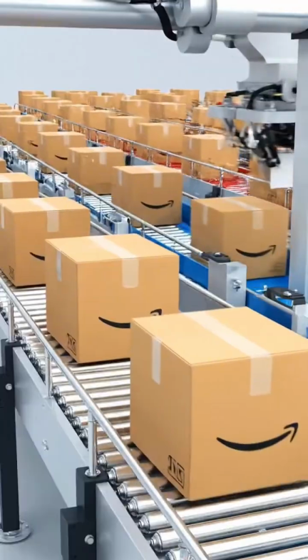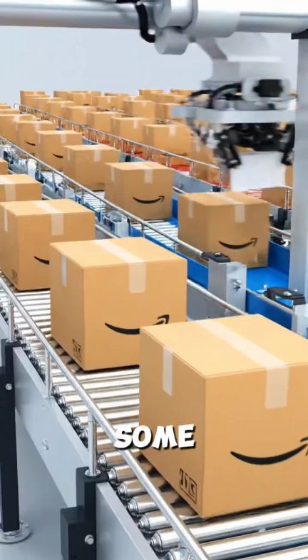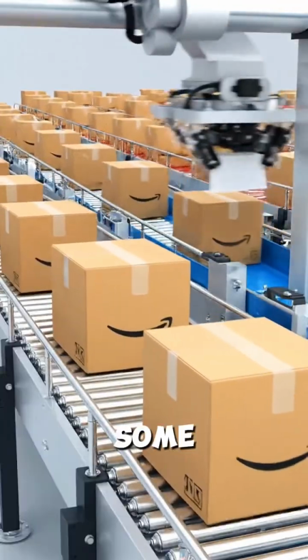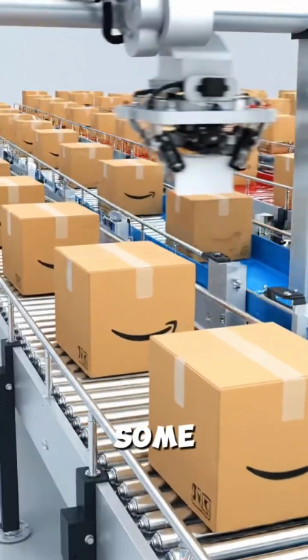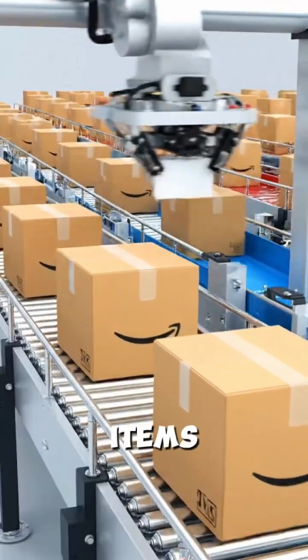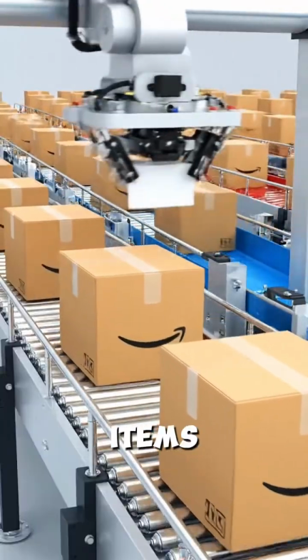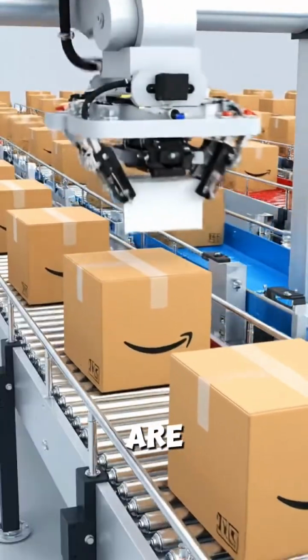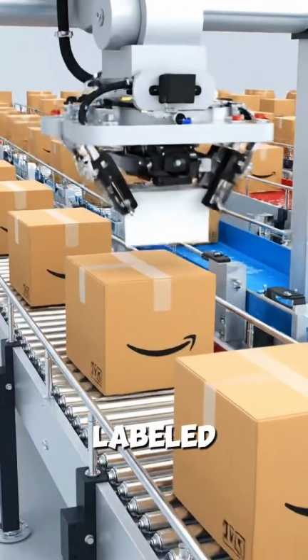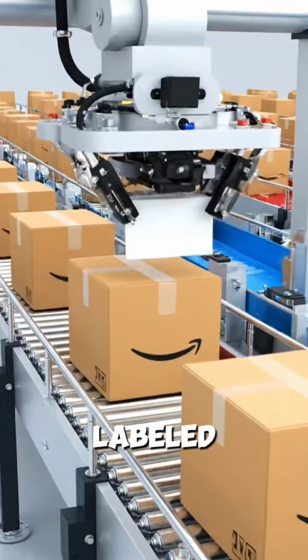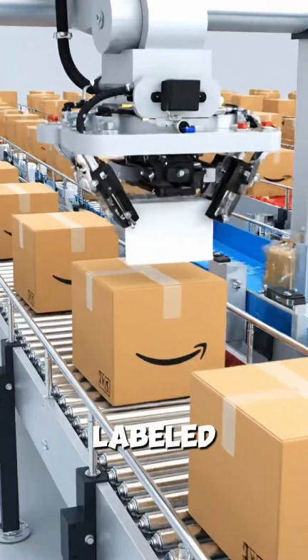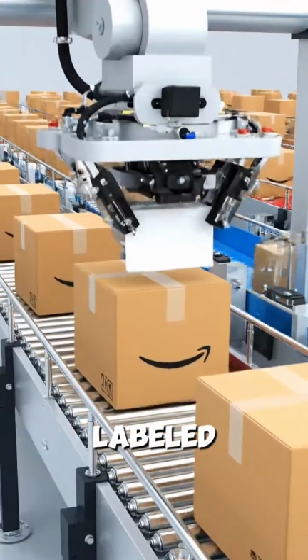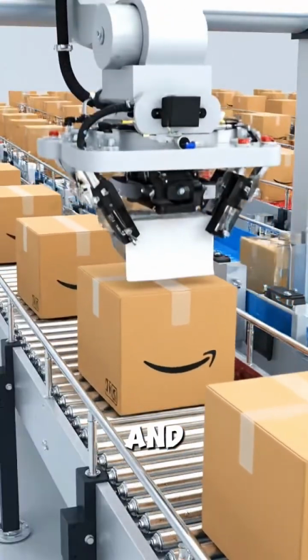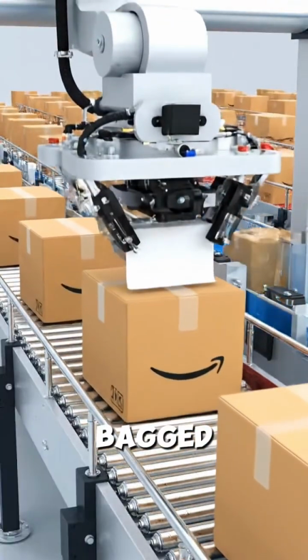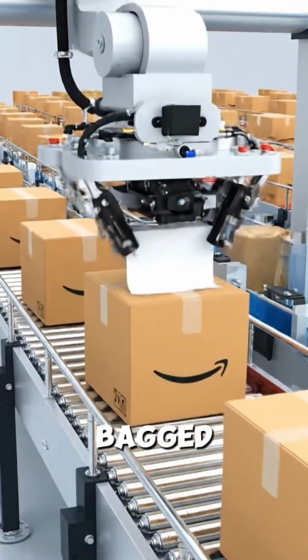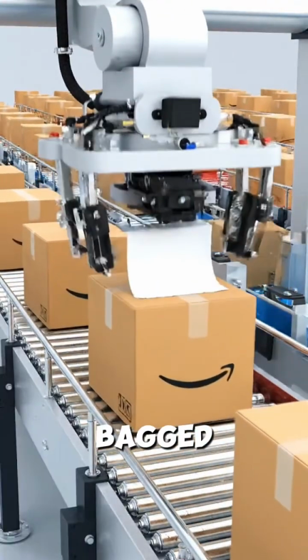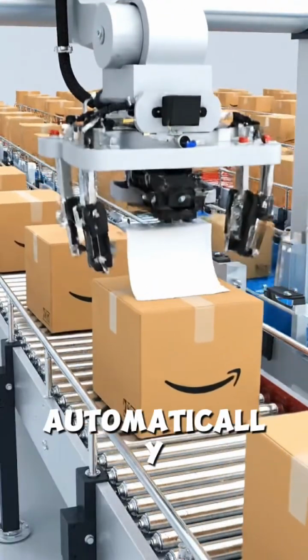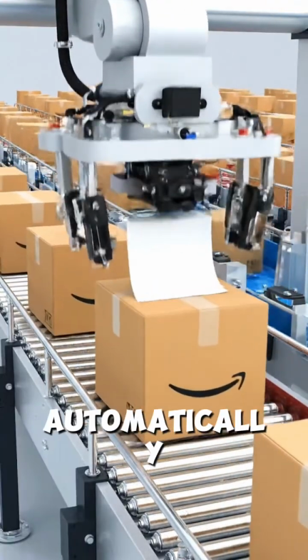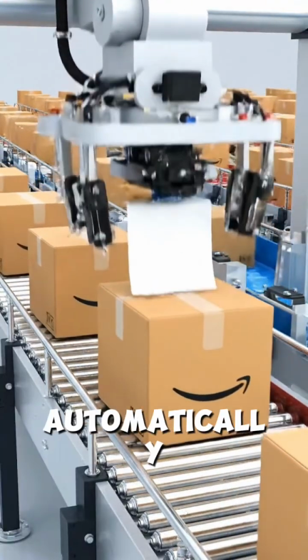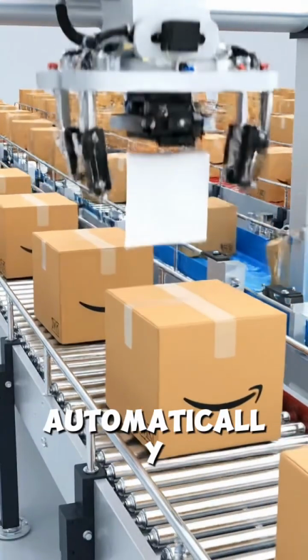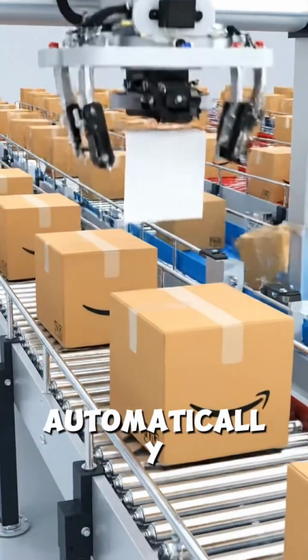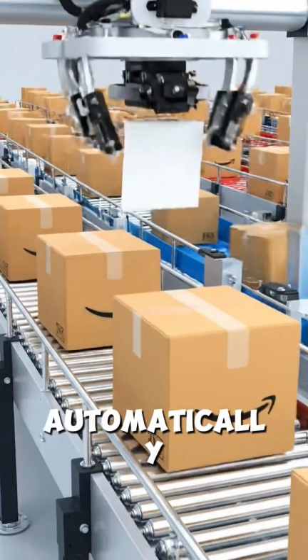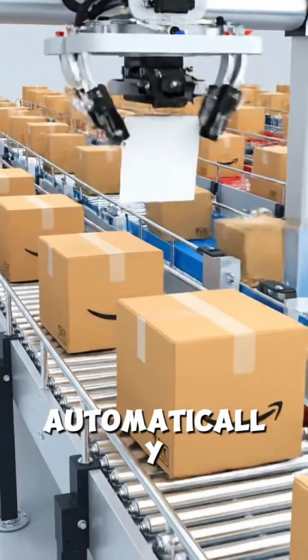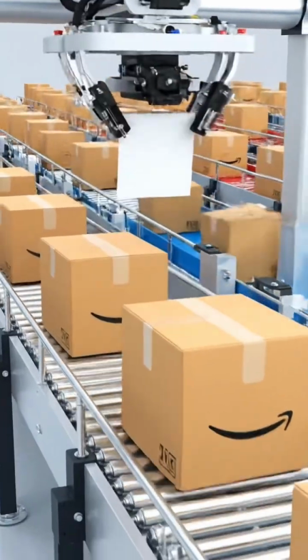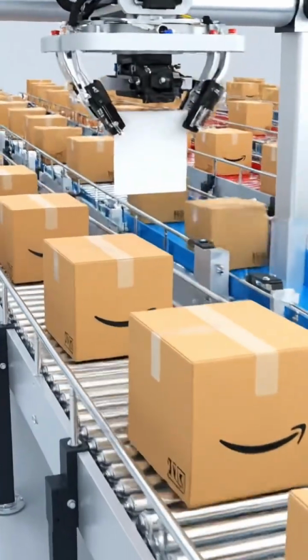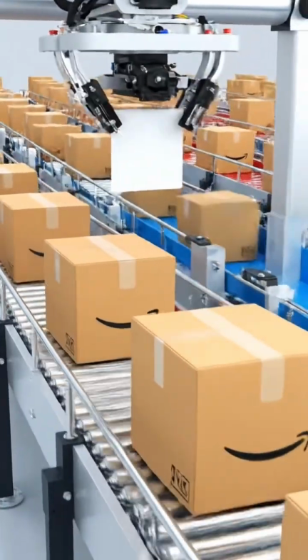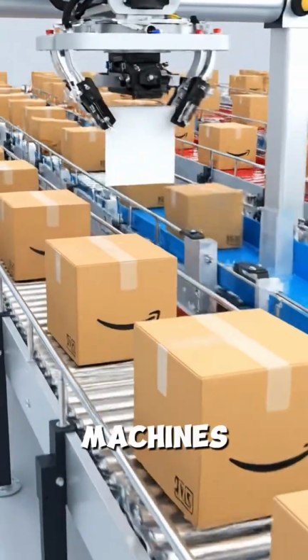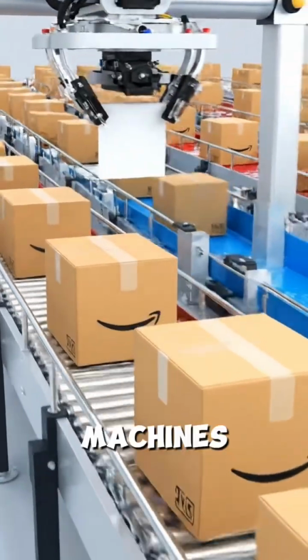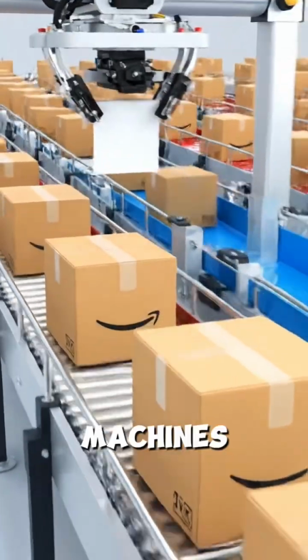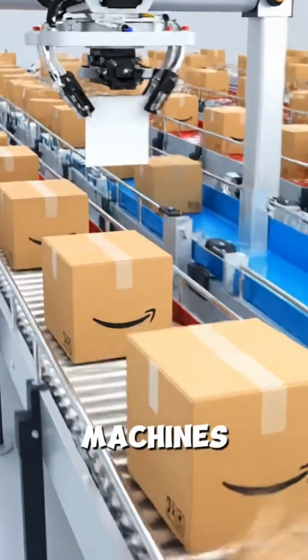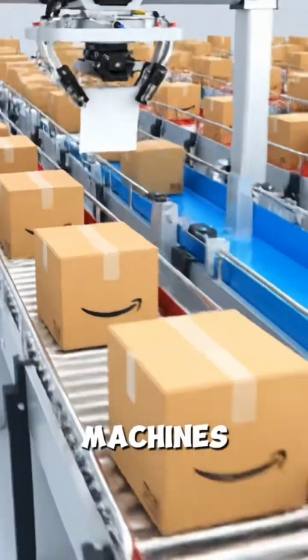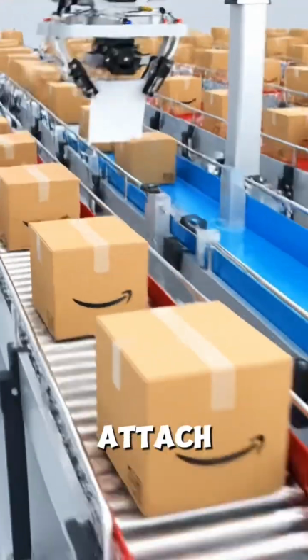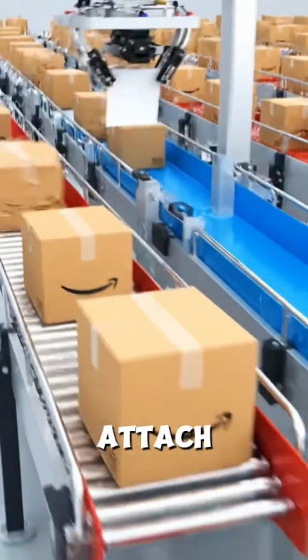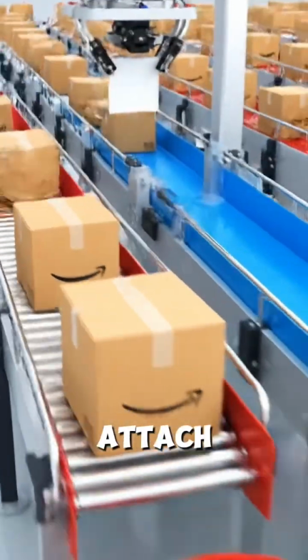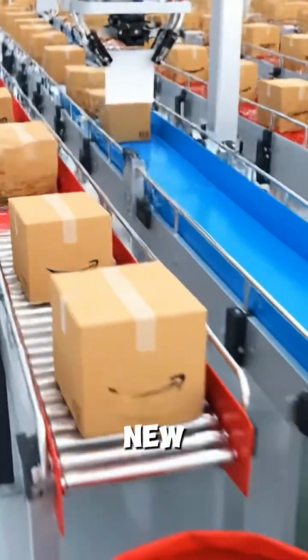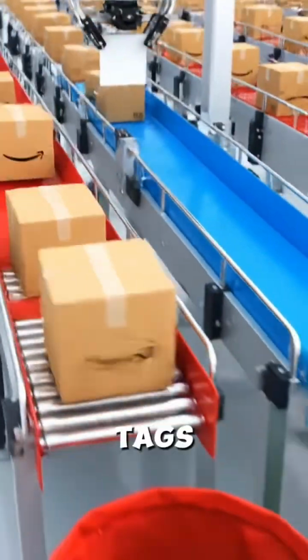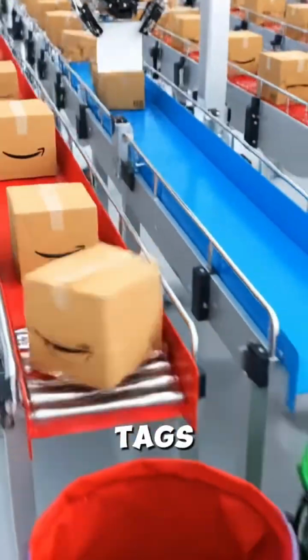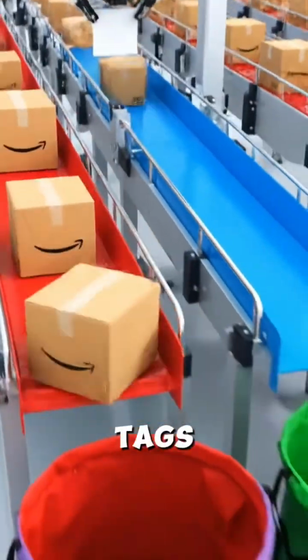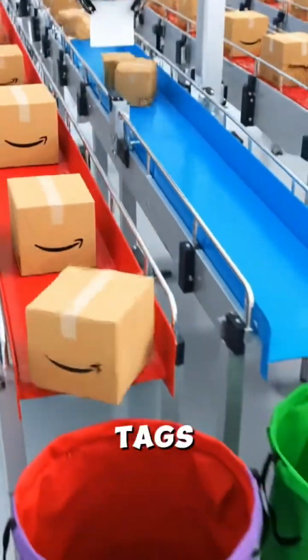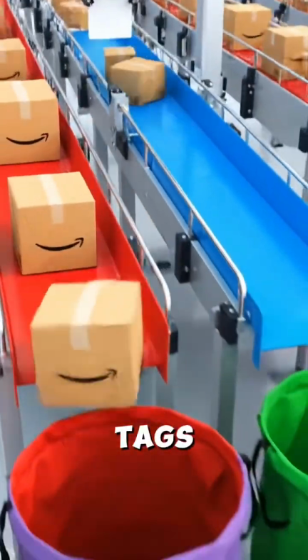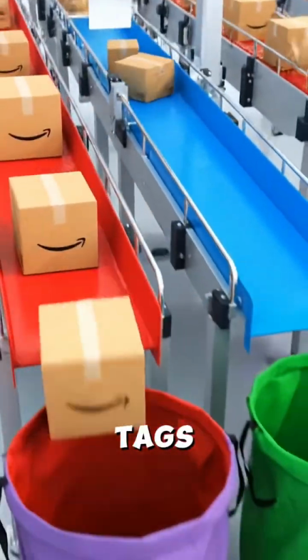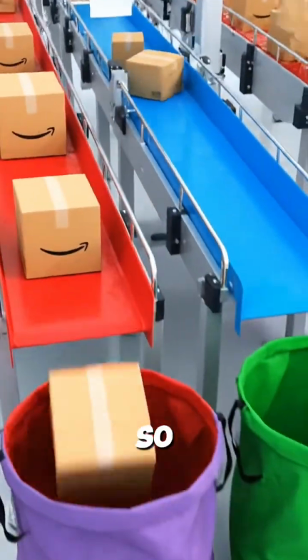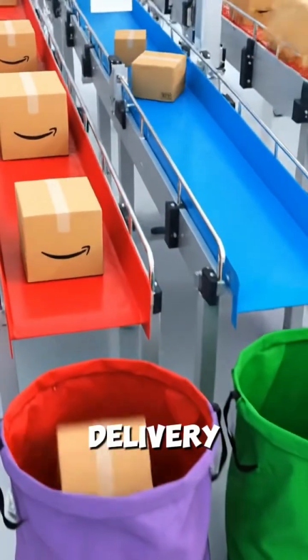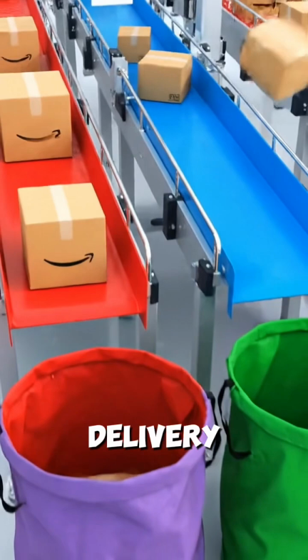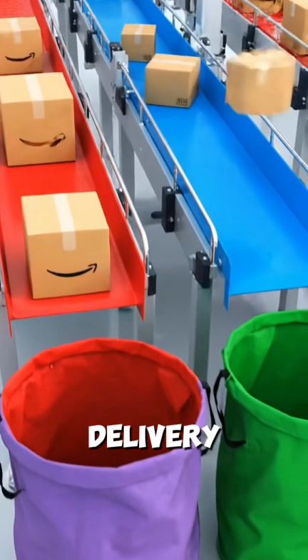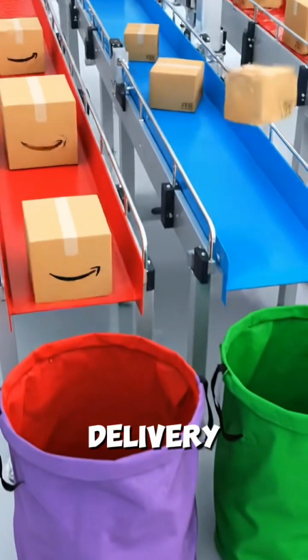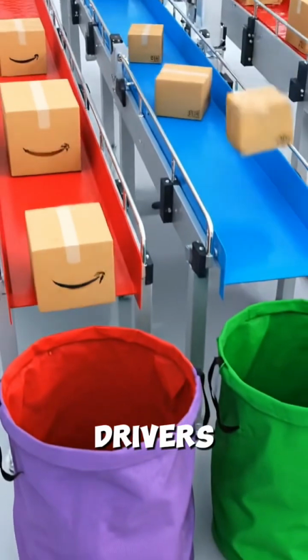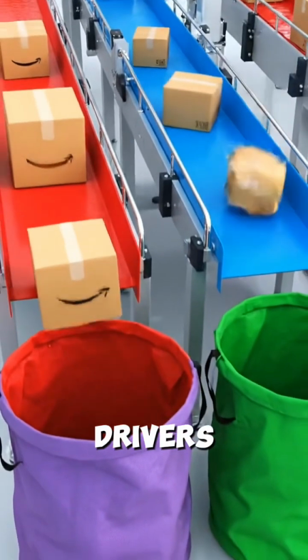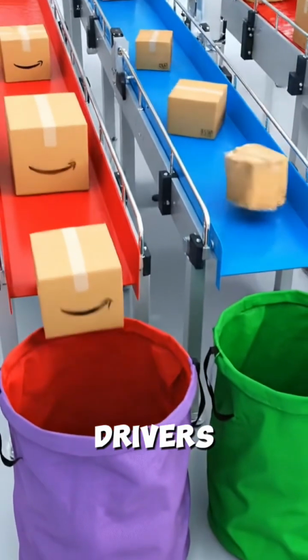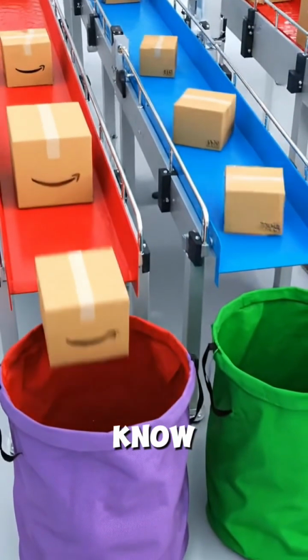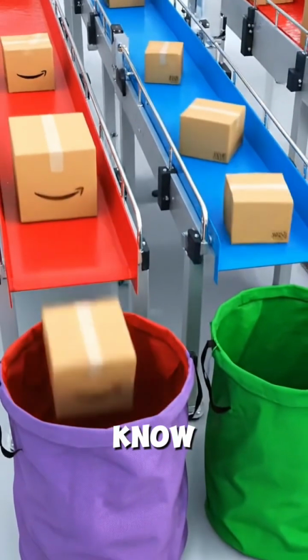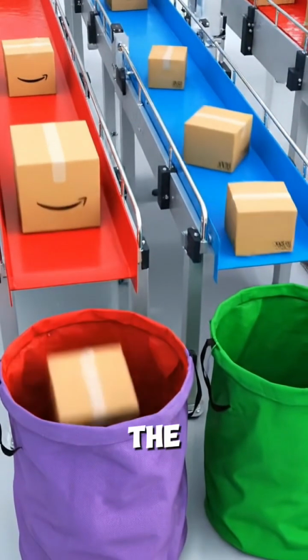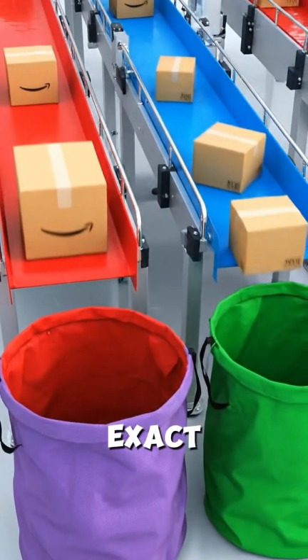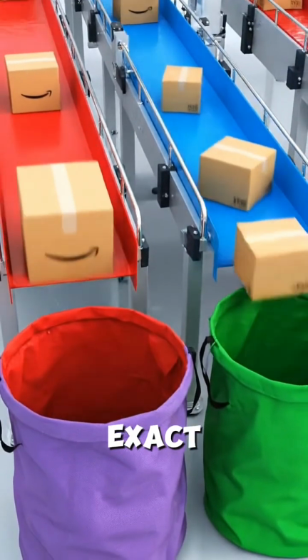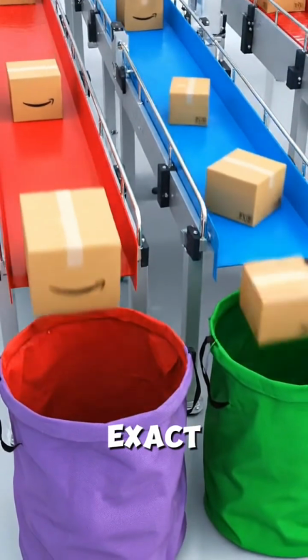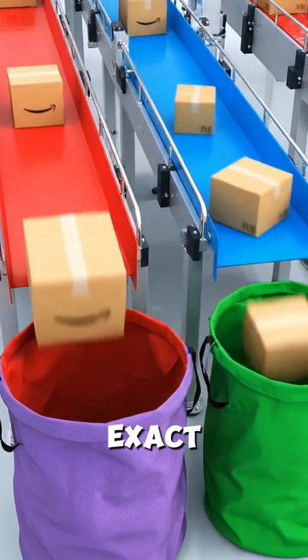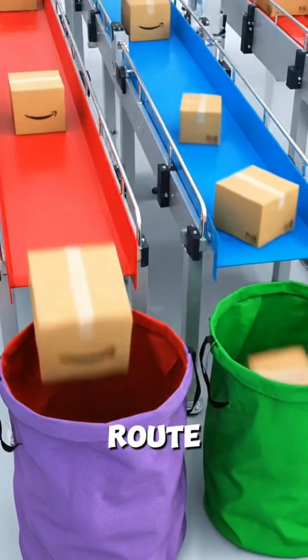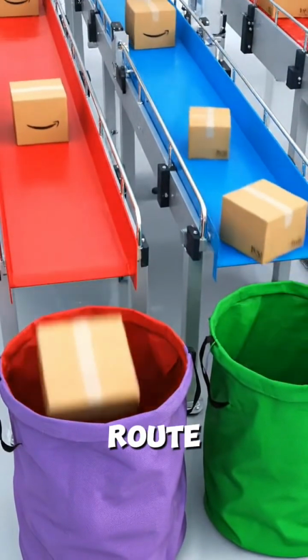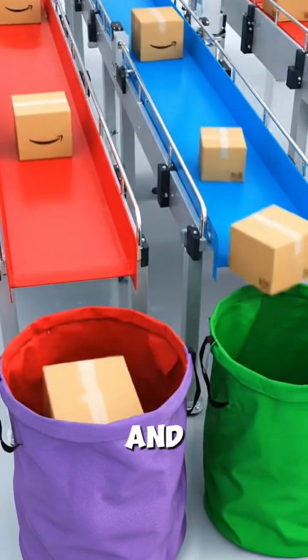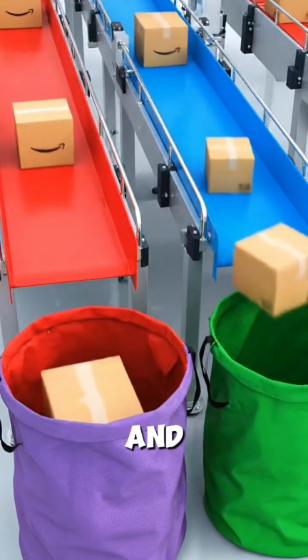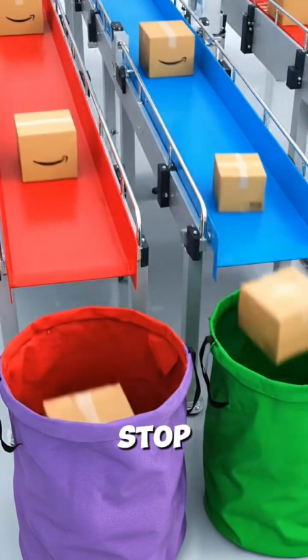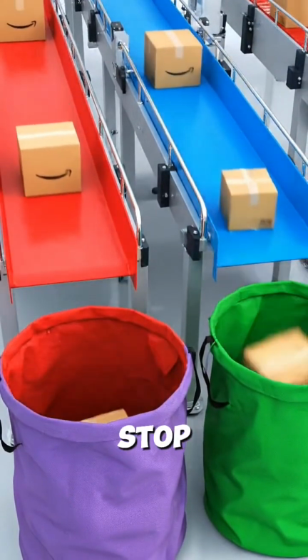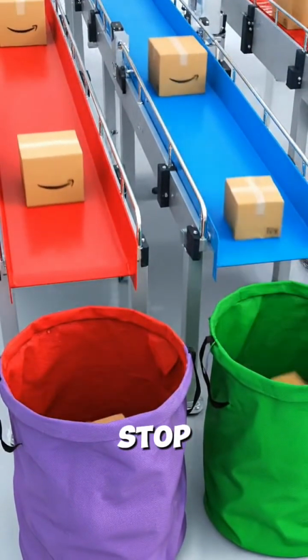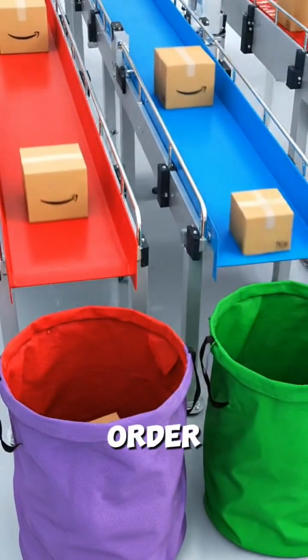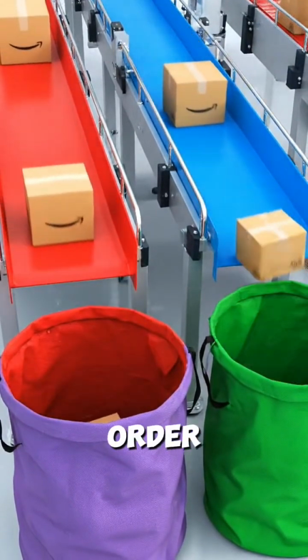Some items are labeled and bagged automatically. Machines attach new tags so delivery drivers know the exact route and stop order.